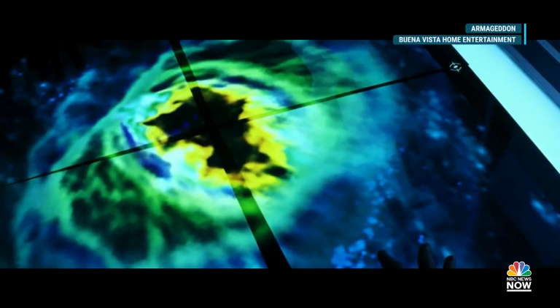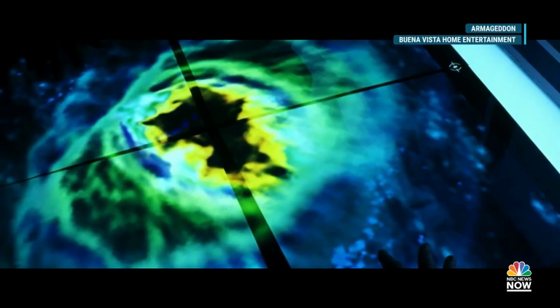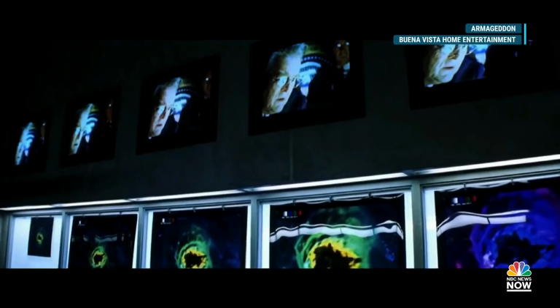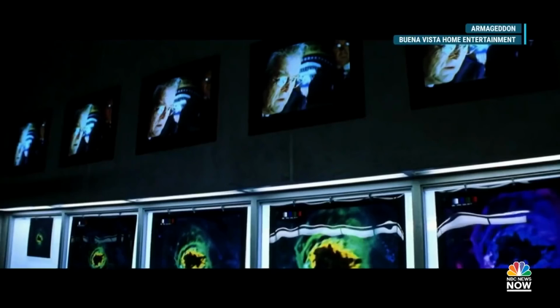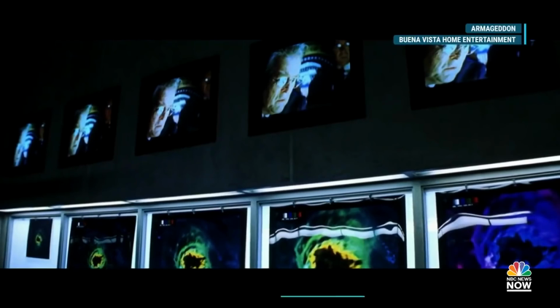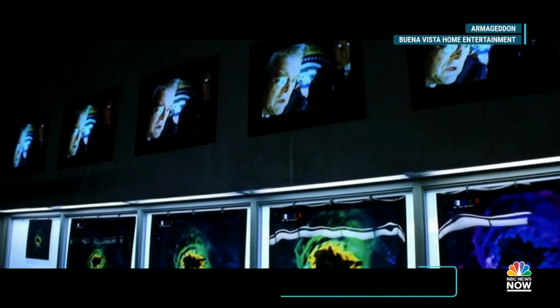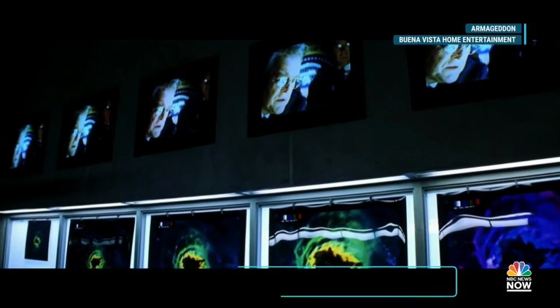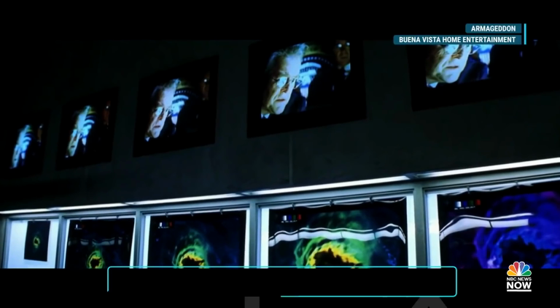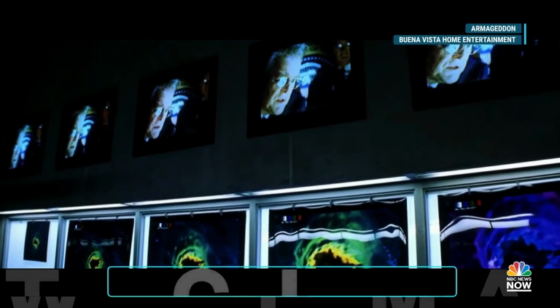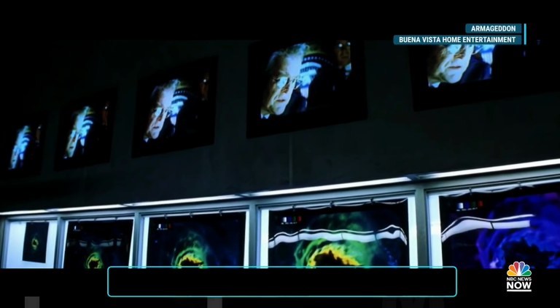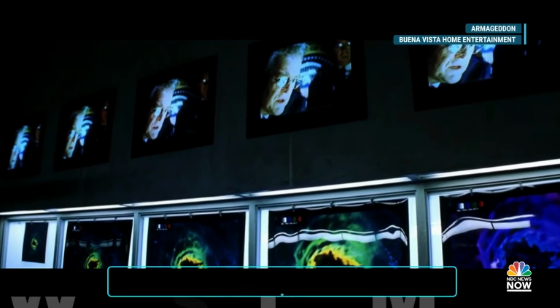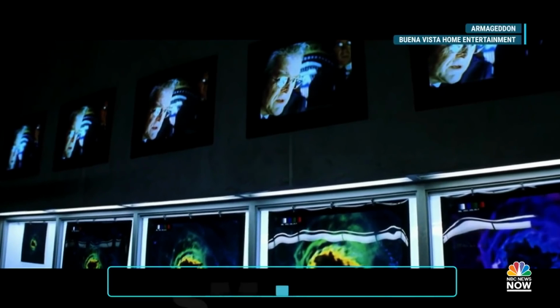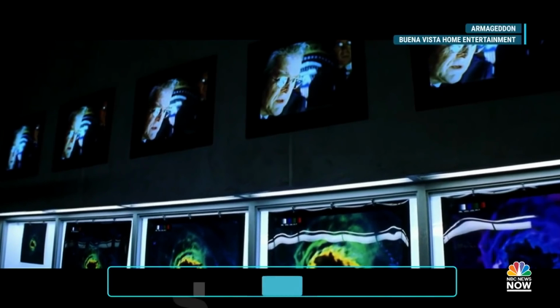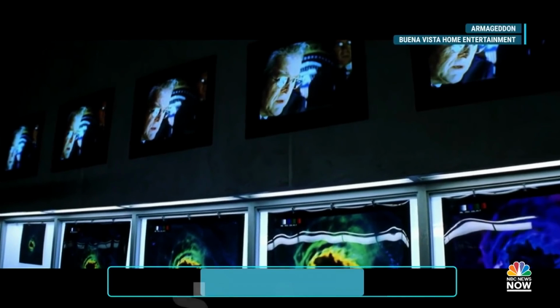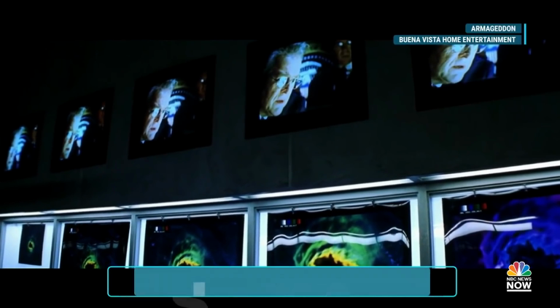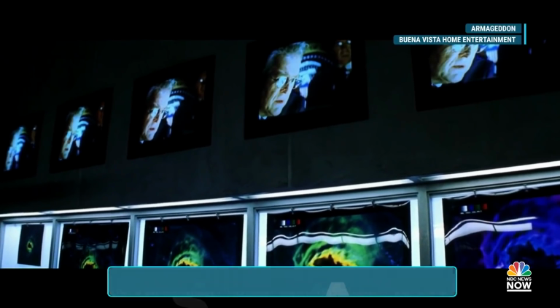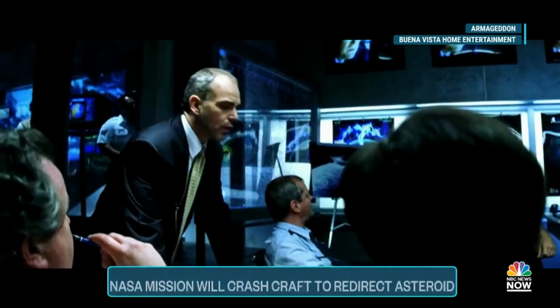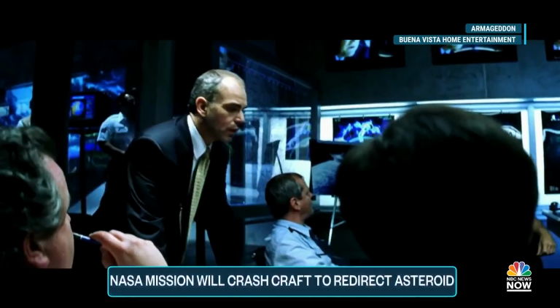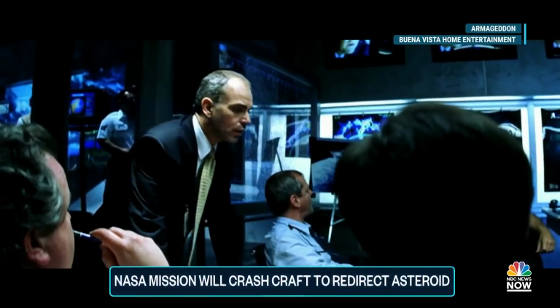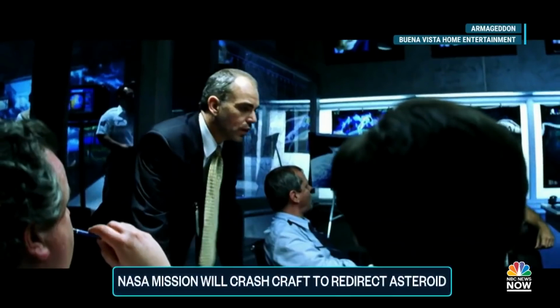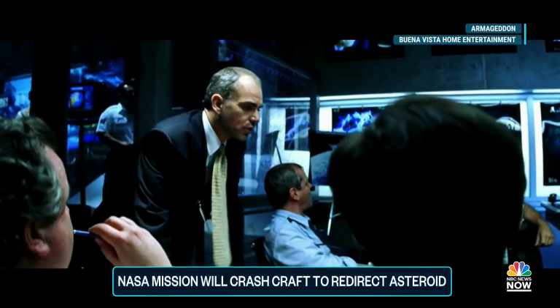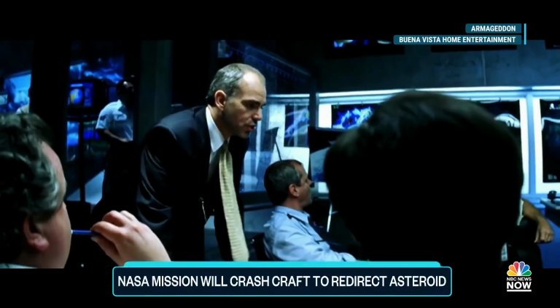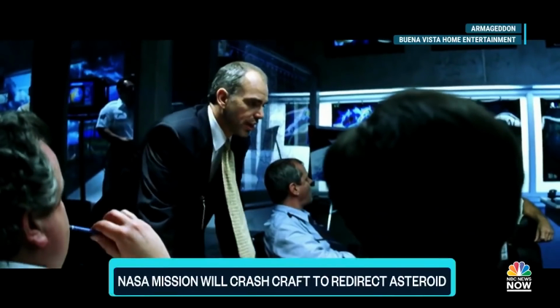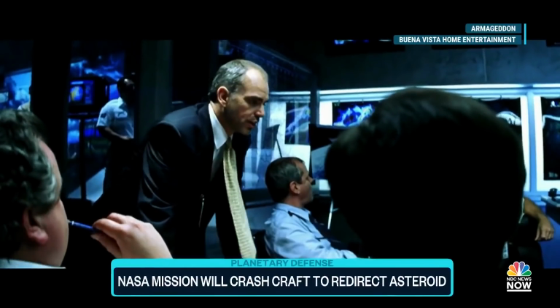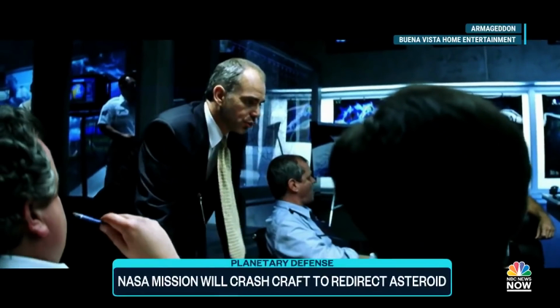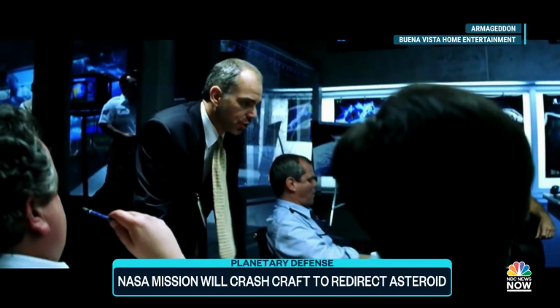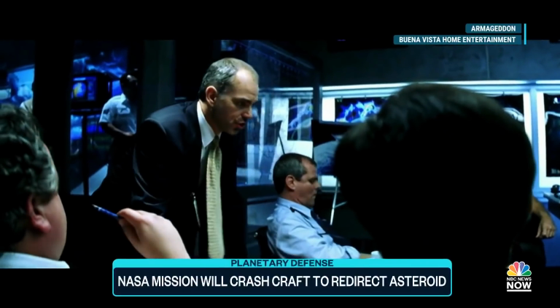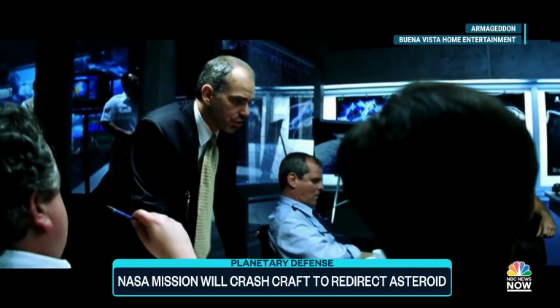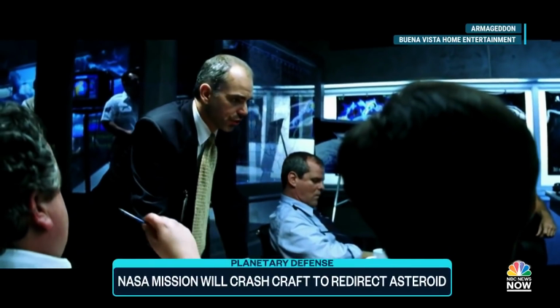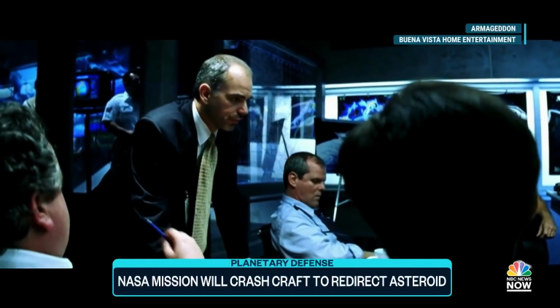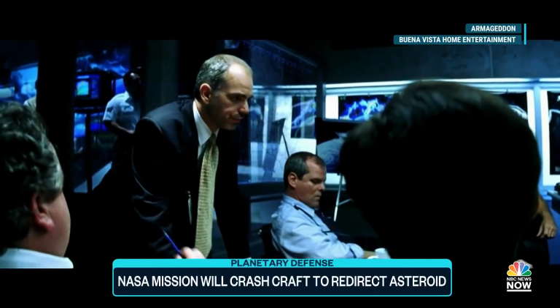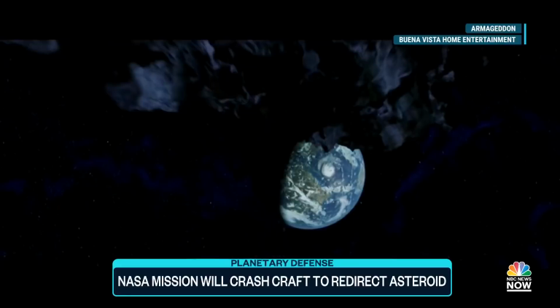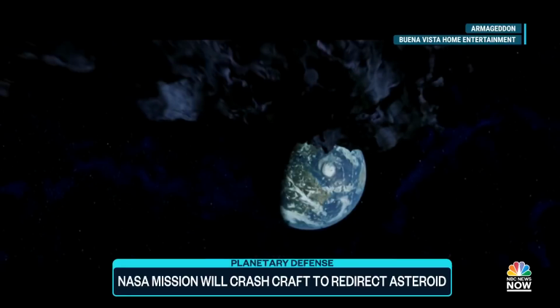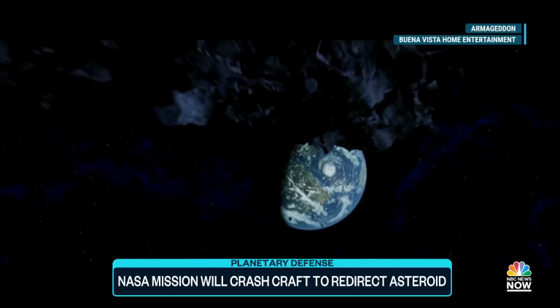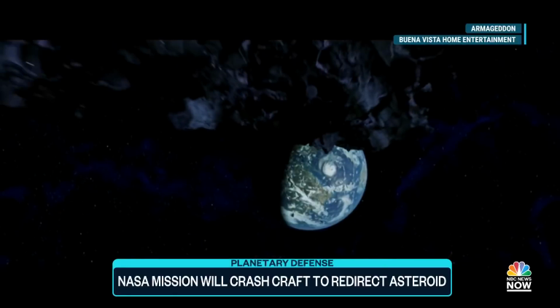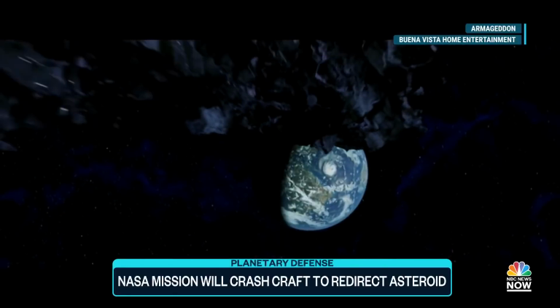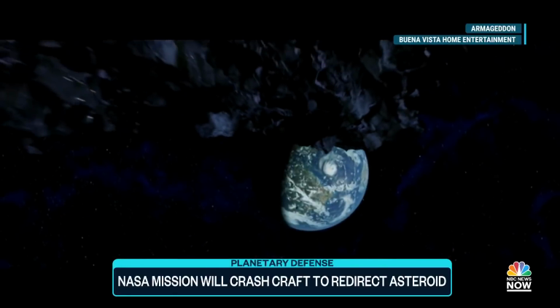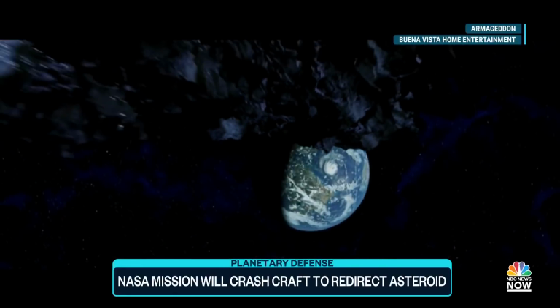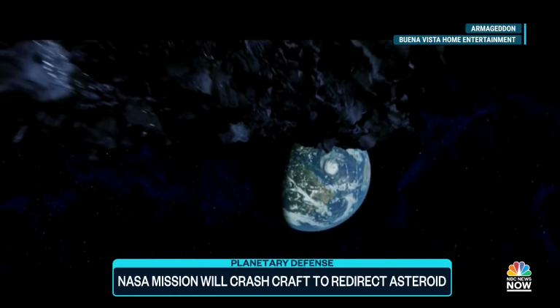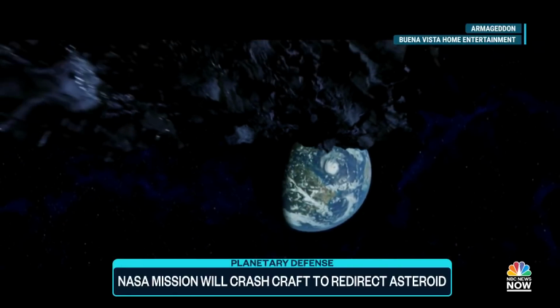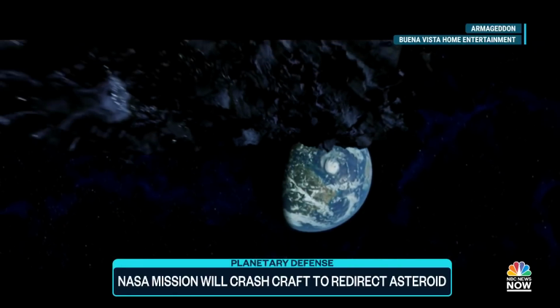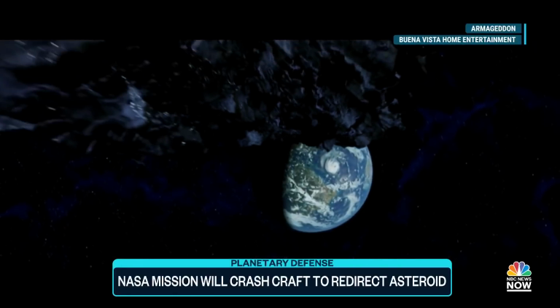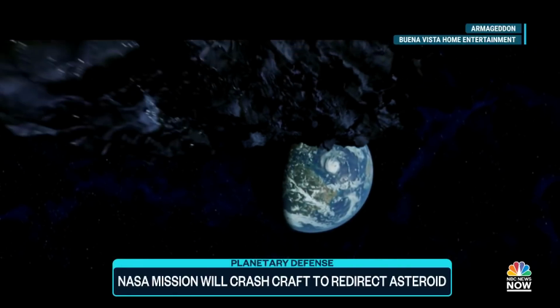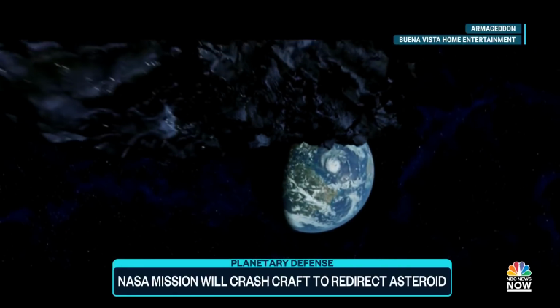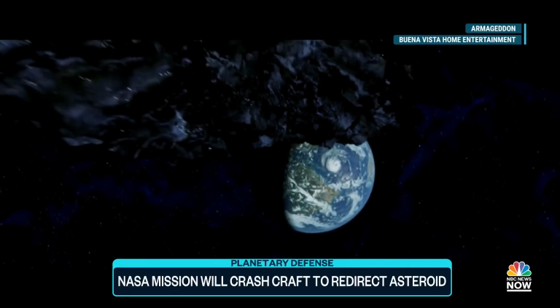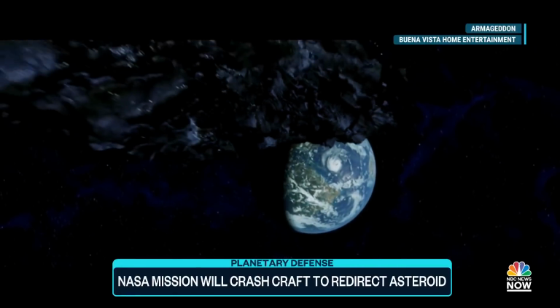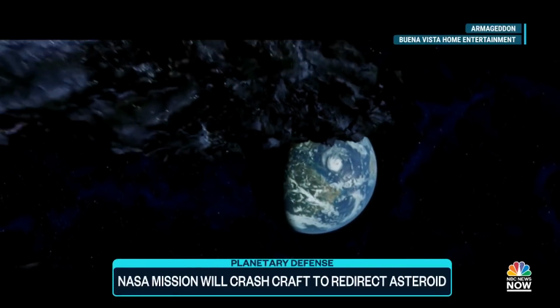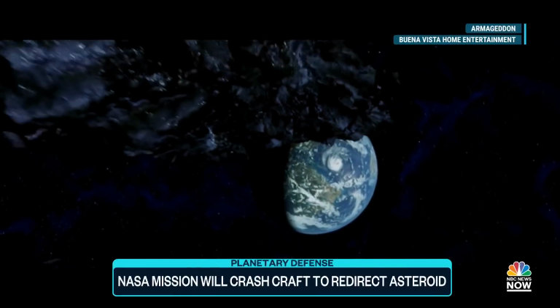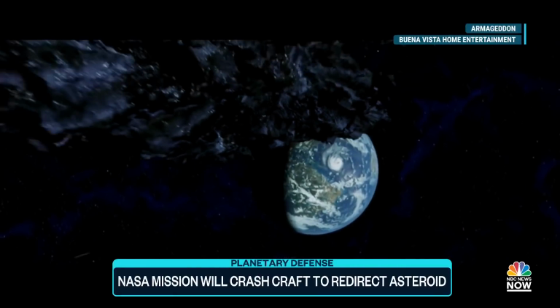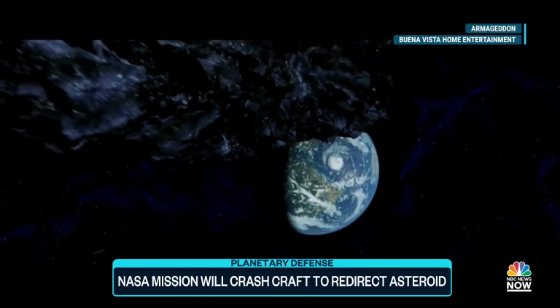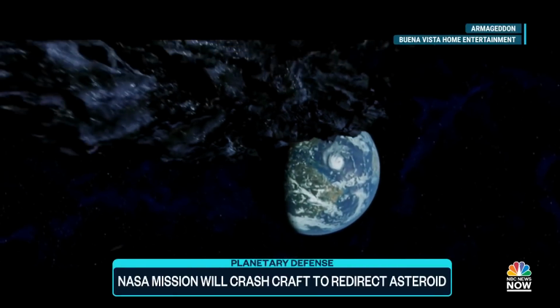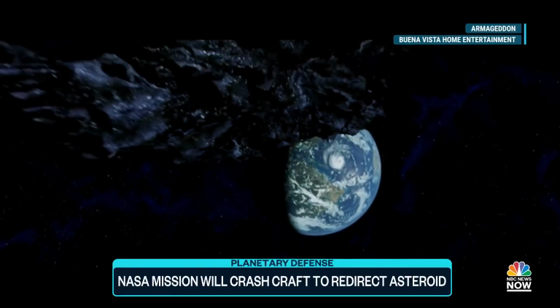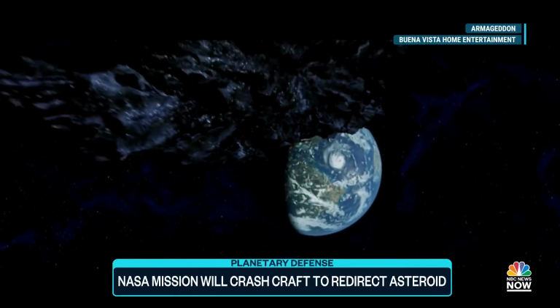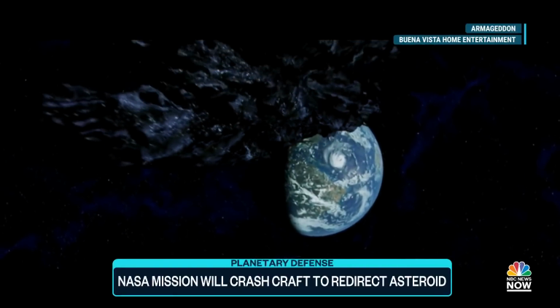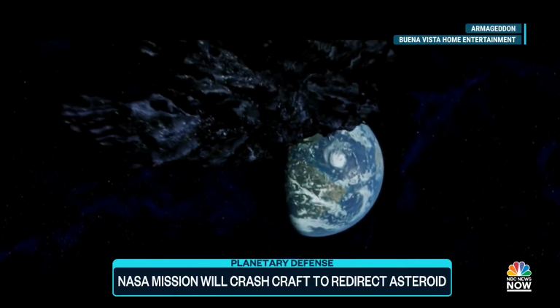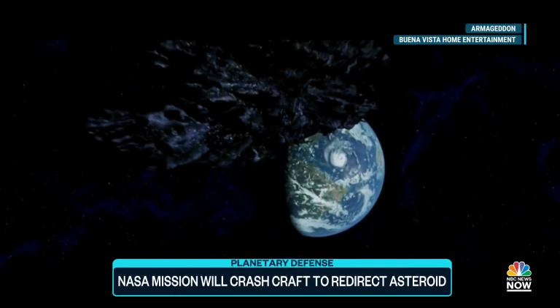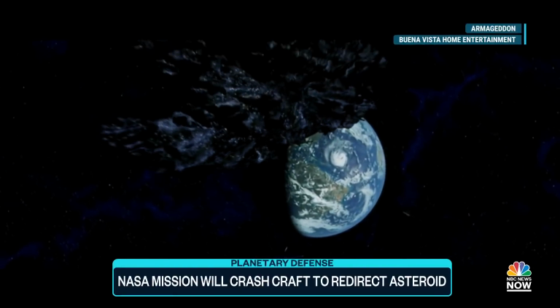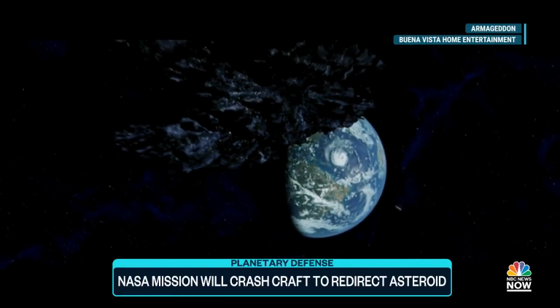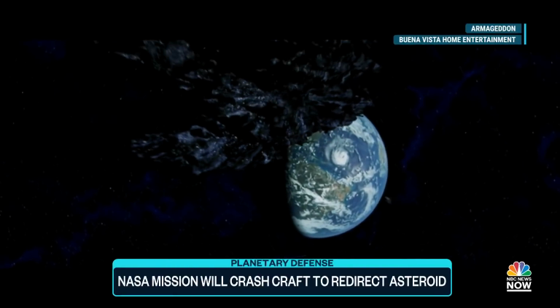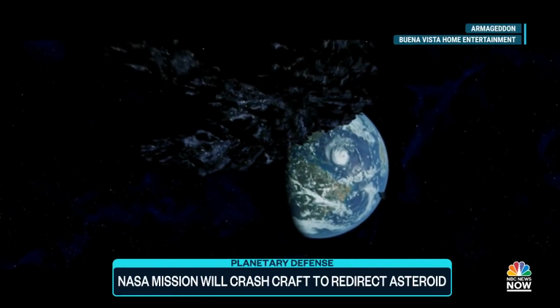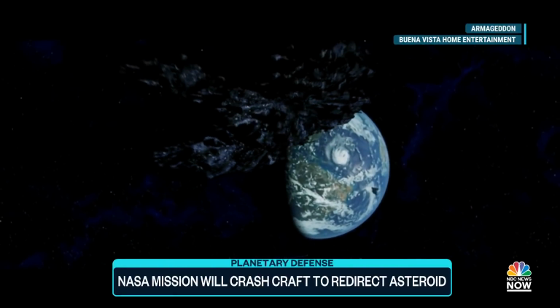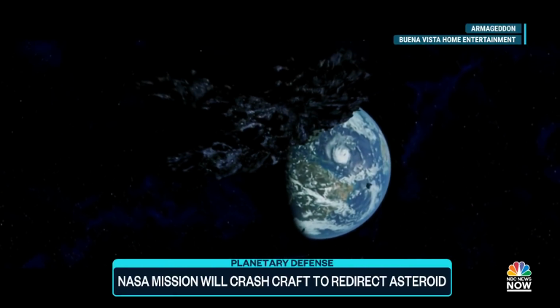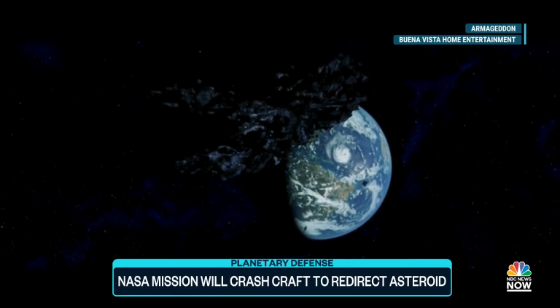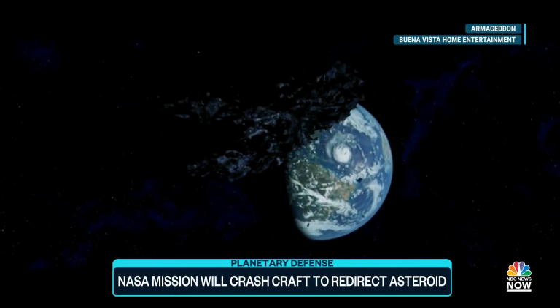What is this thing? It's an asteroid, sir. It plays just like a scene out of a disaster movie.